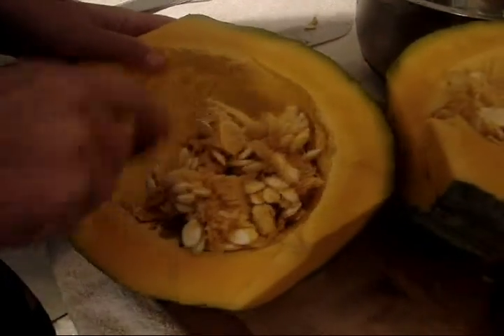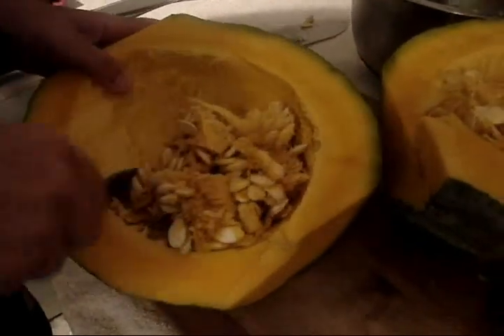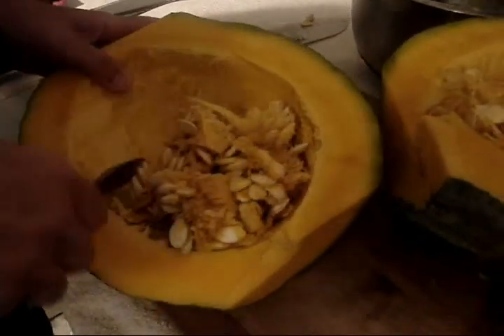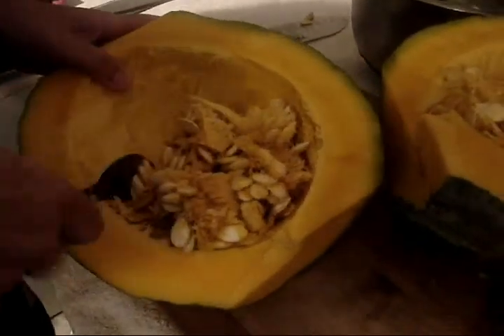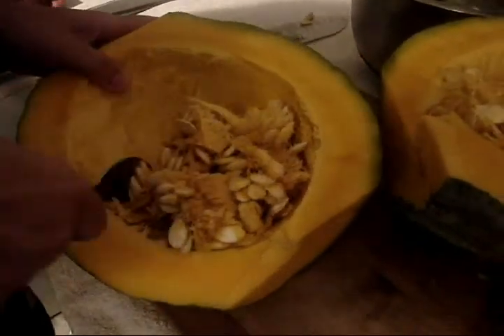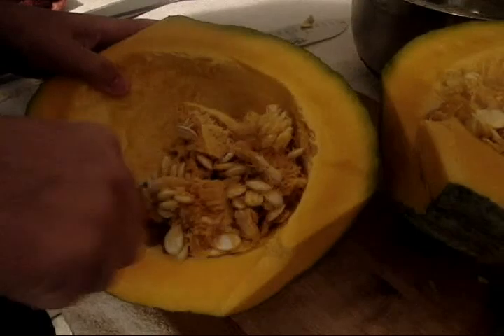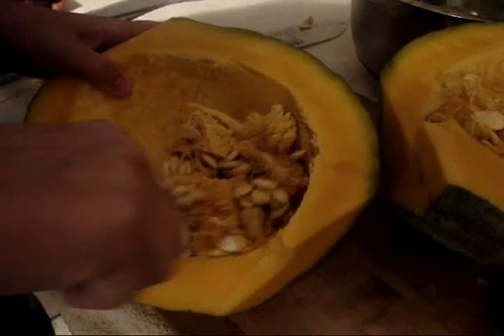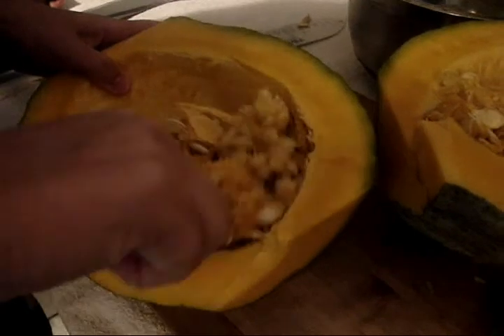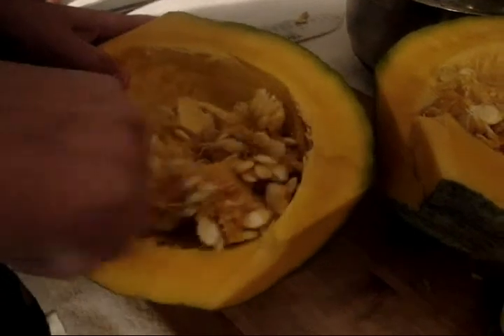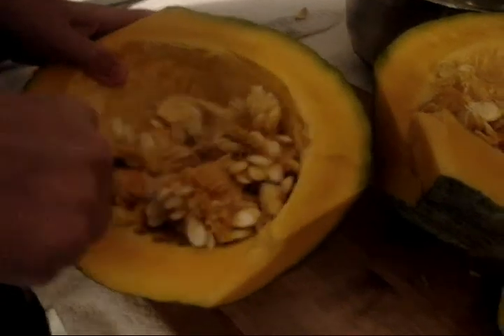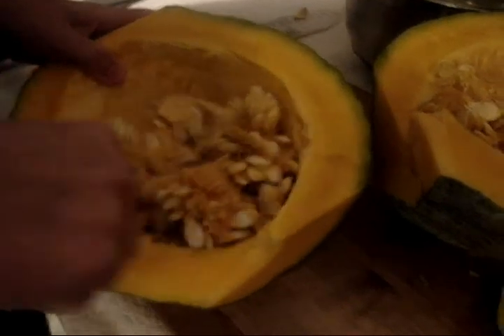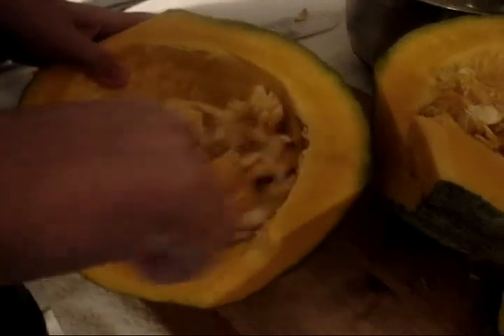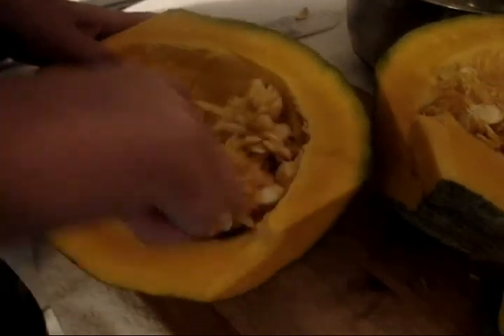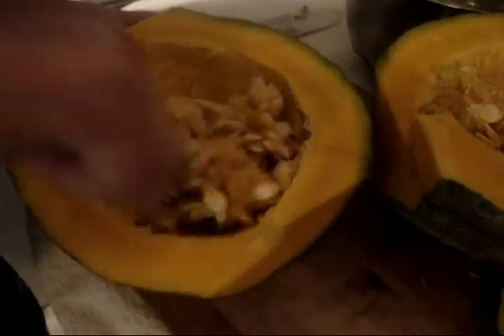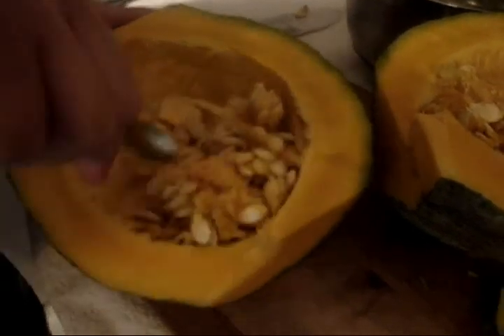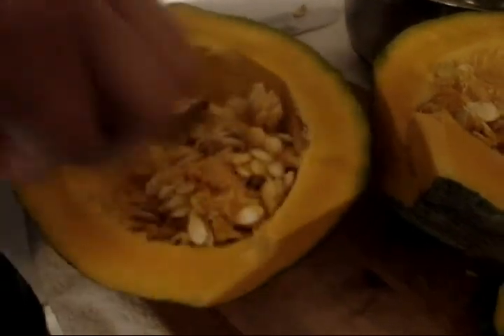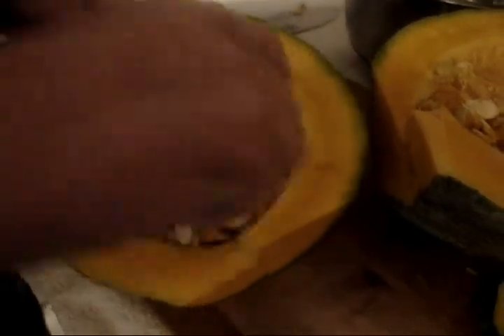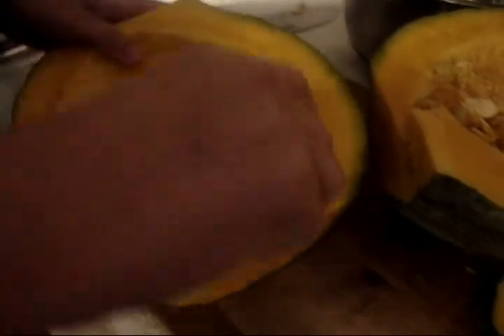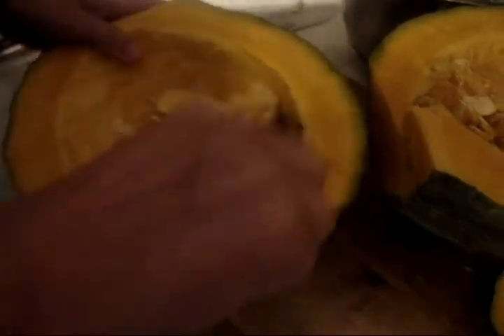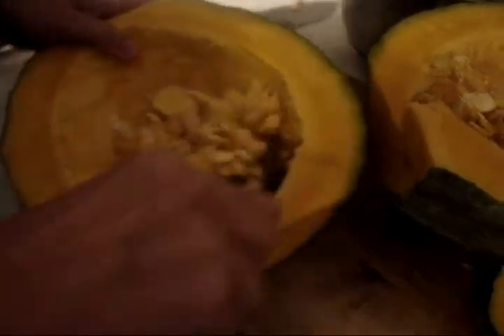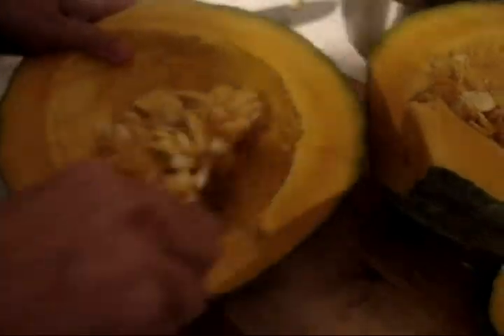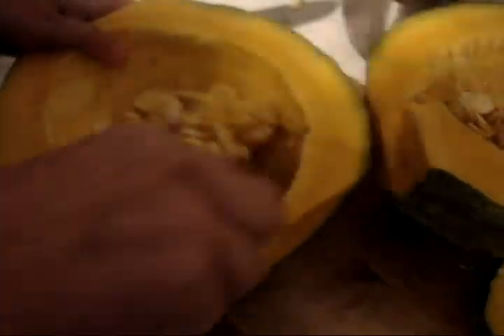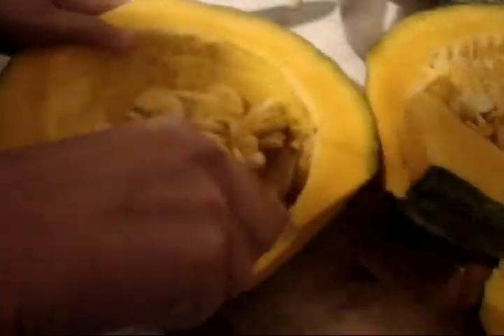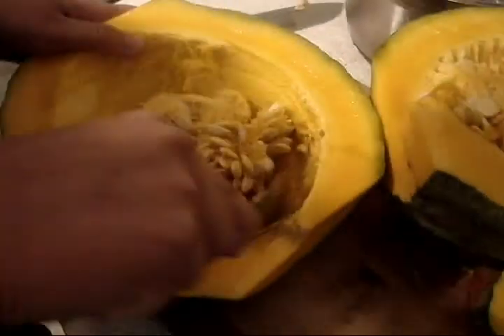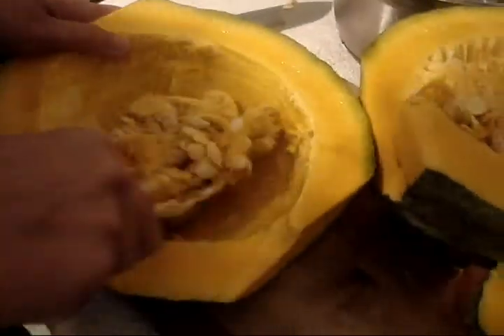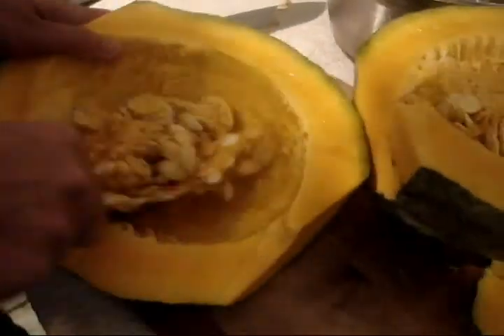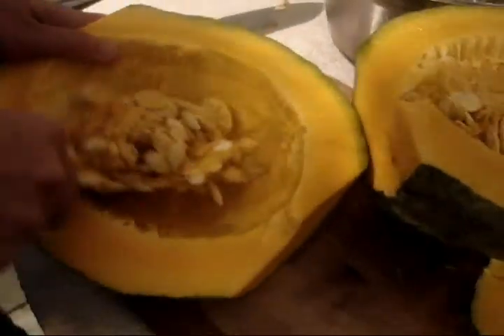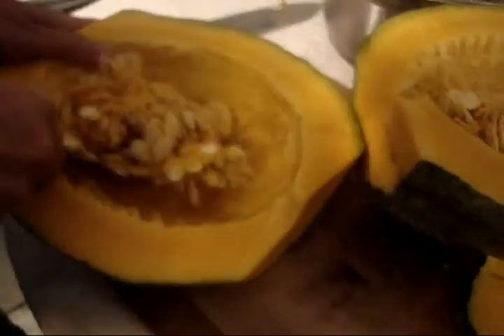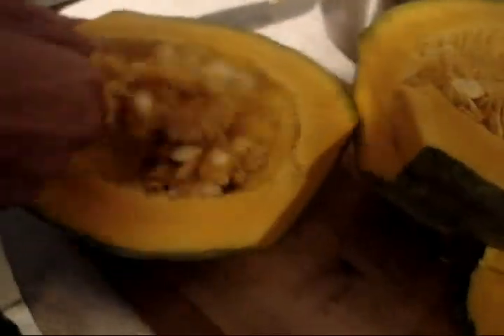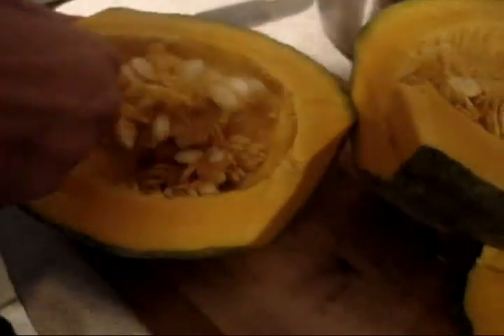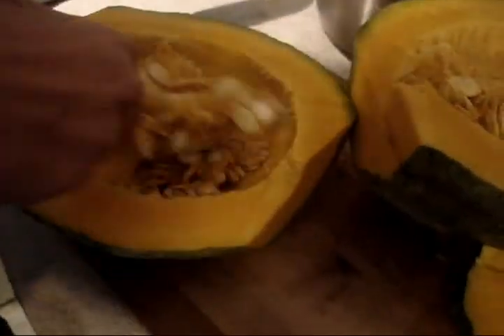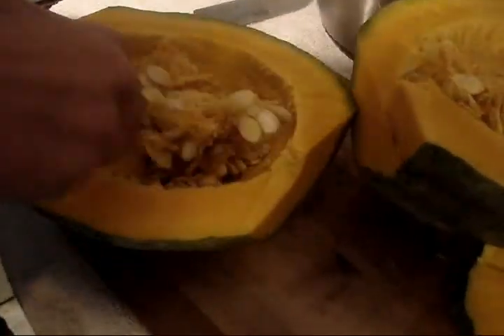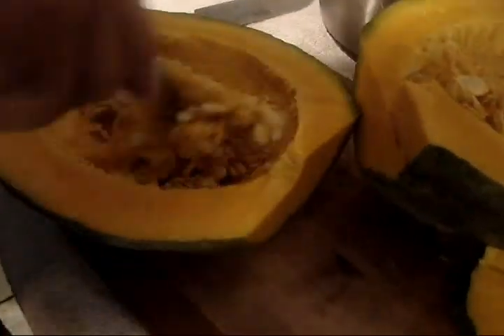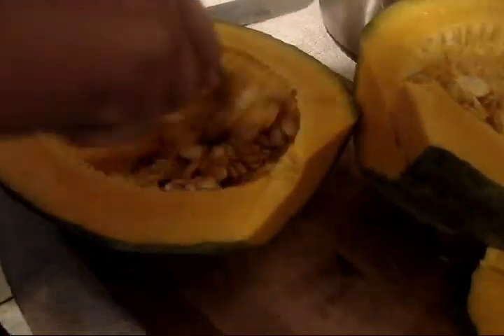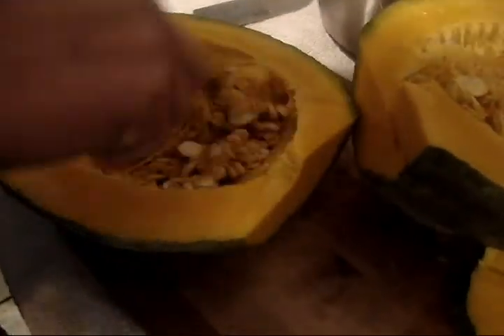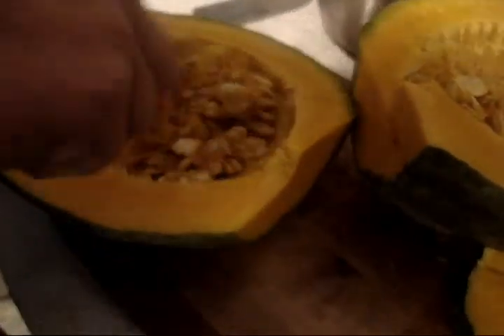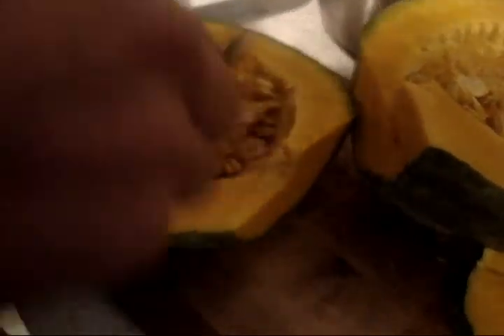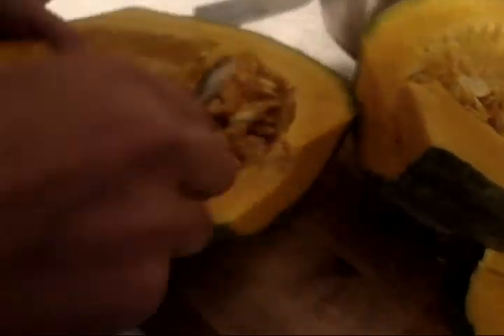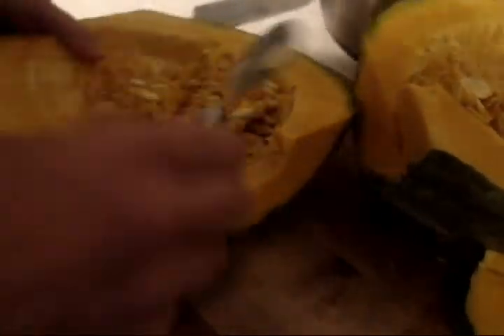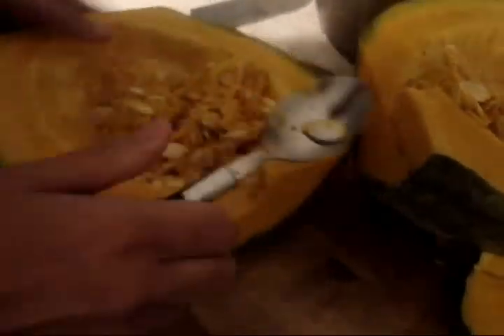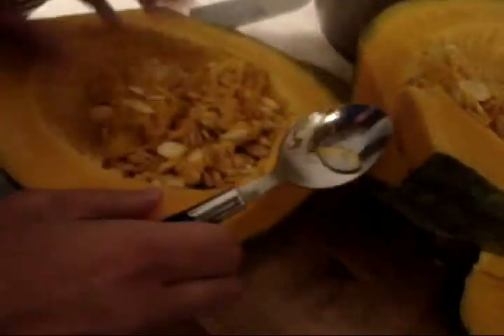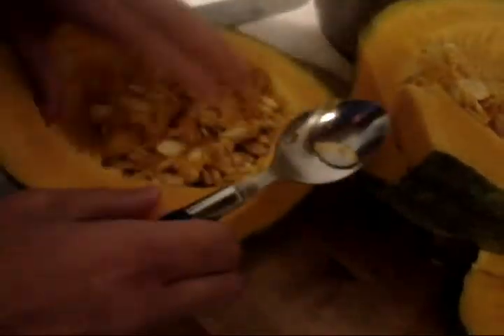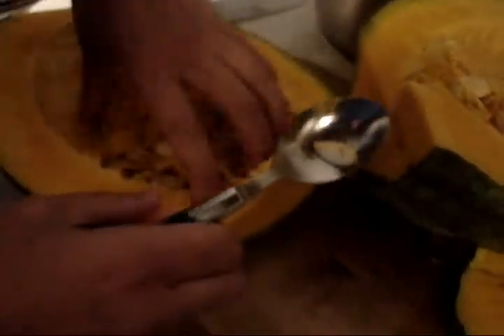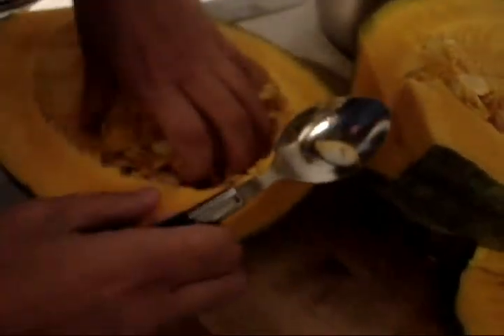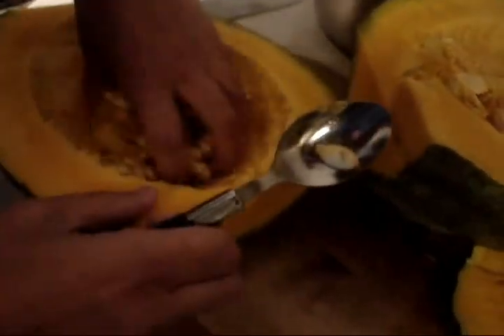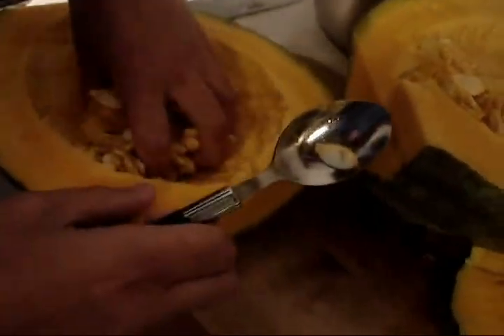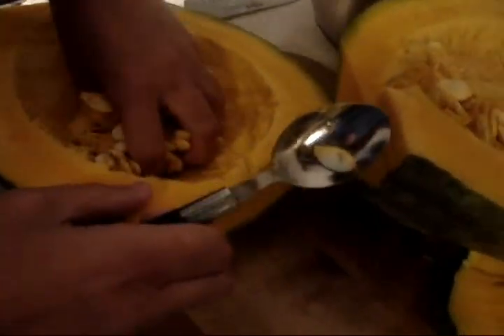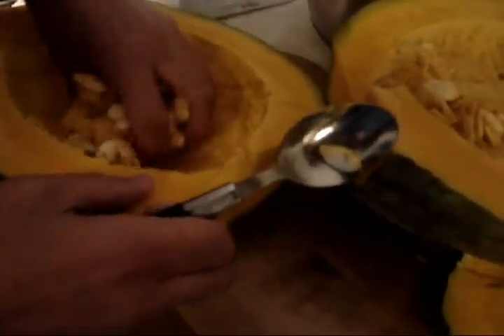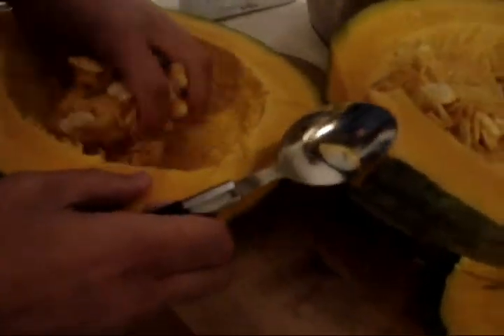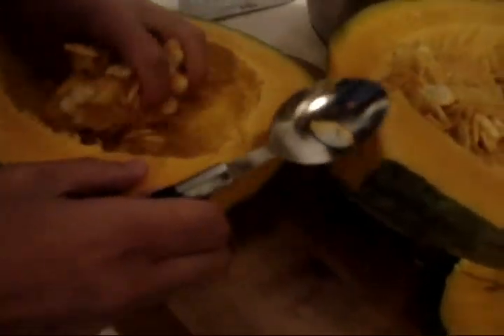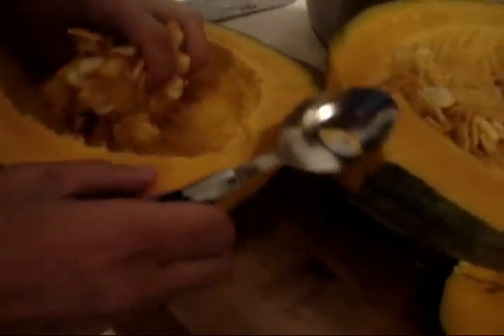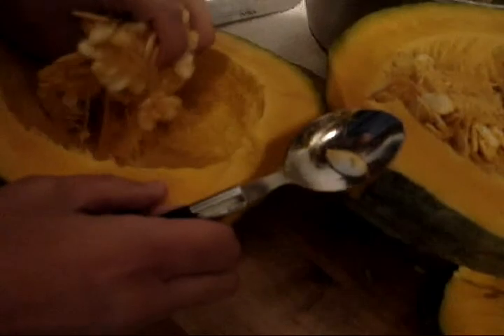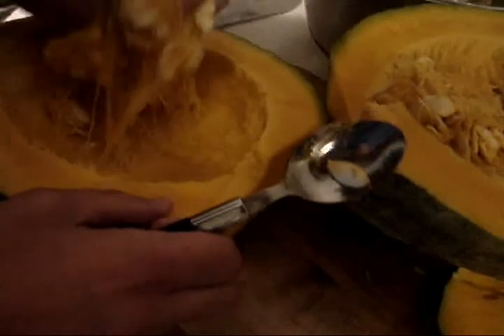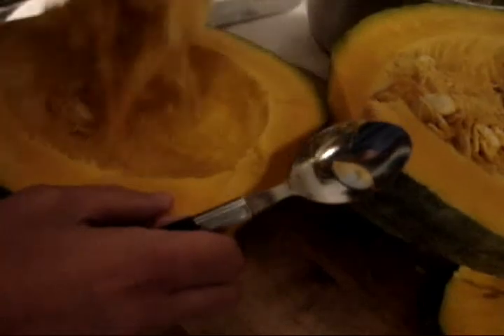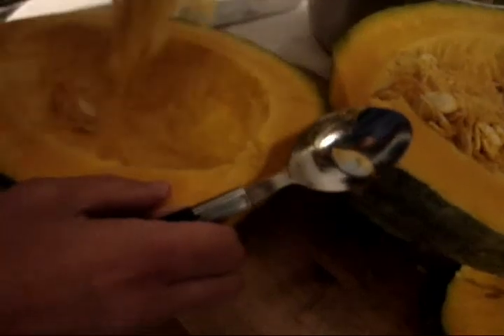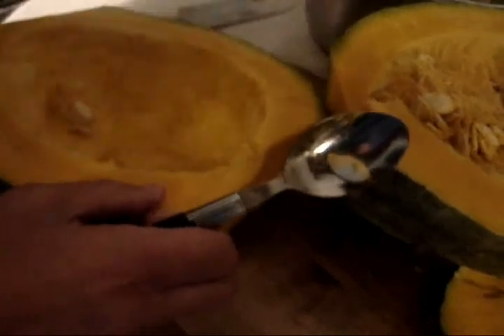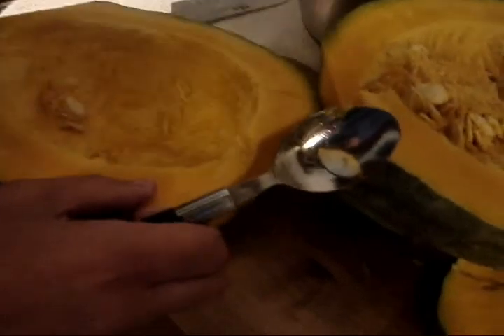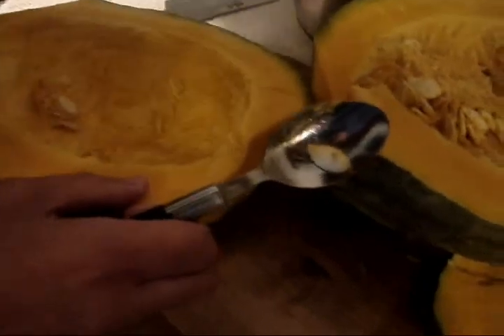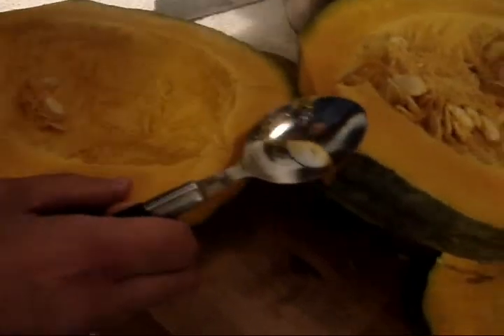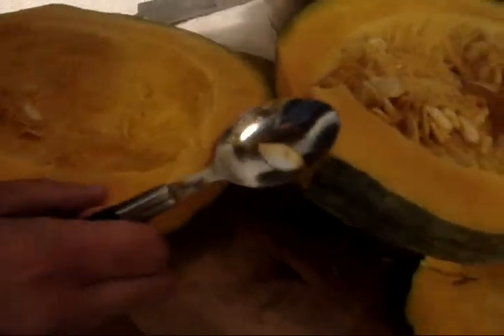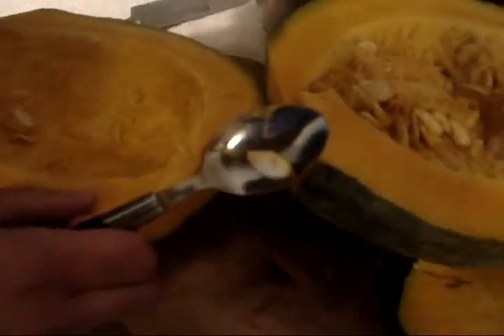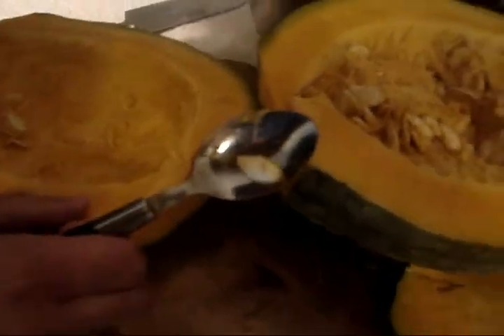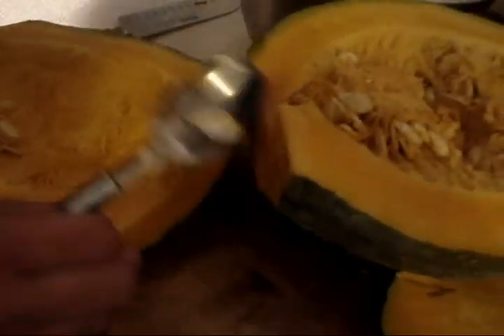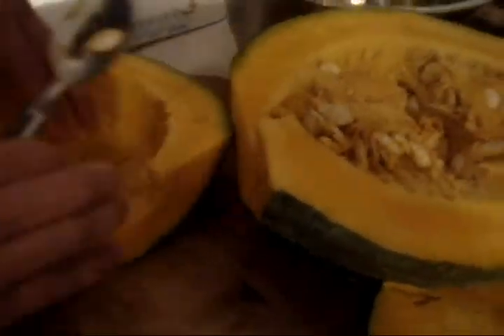Remove the seed. You can save the seeds of most squash varieties to be roasted, much the same way you would pumpkin seeds.